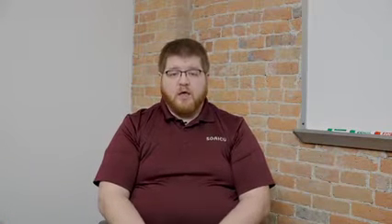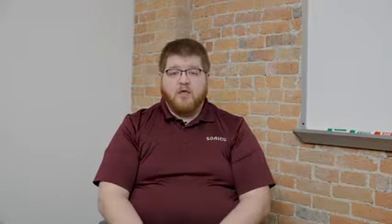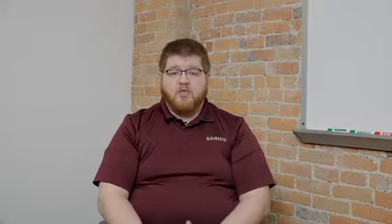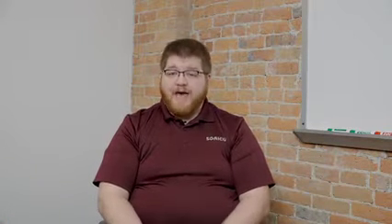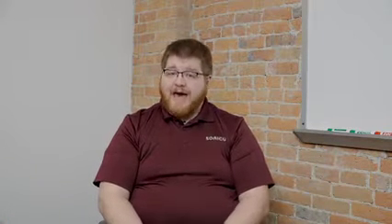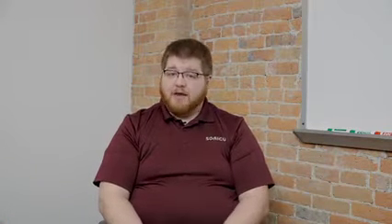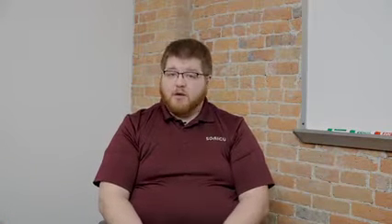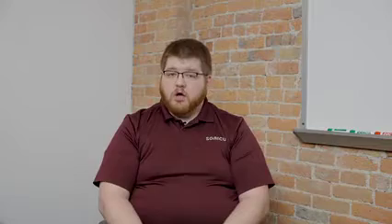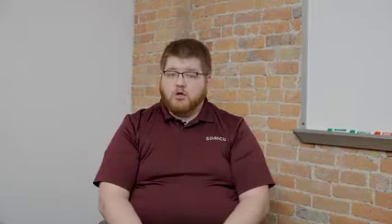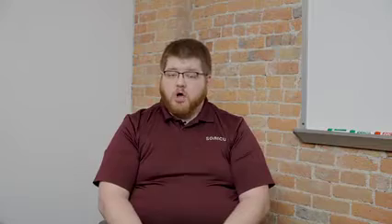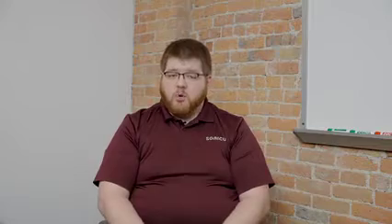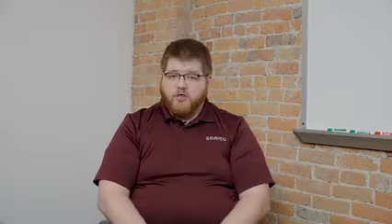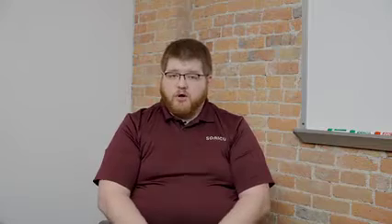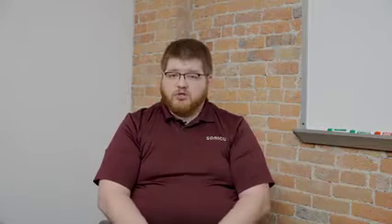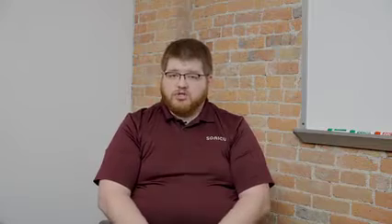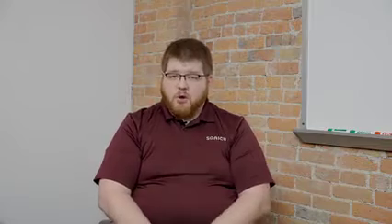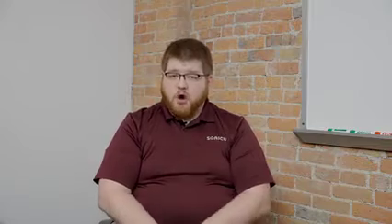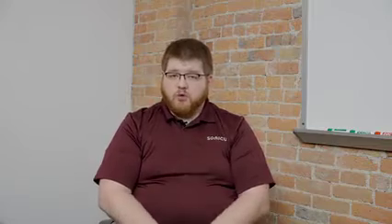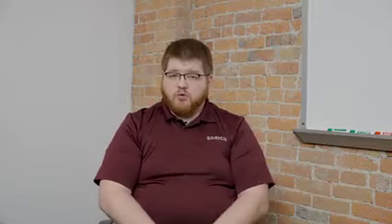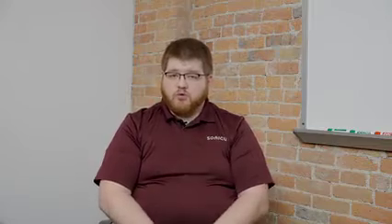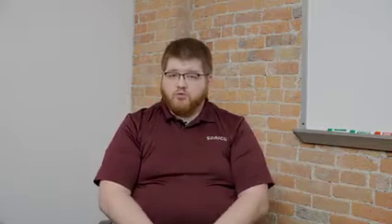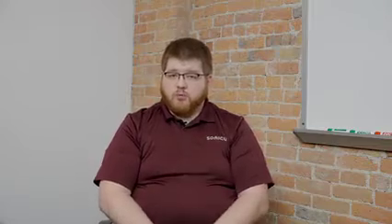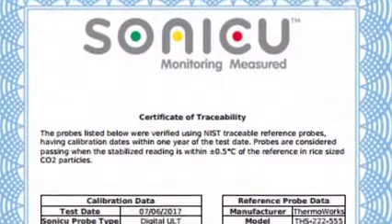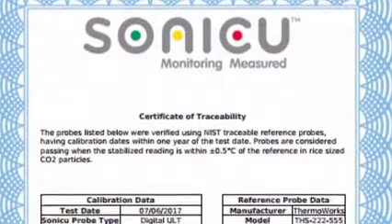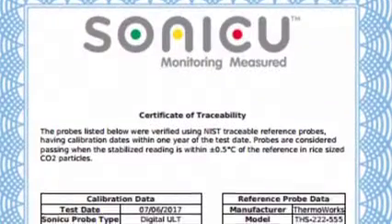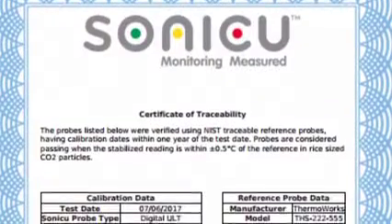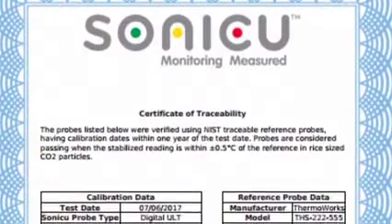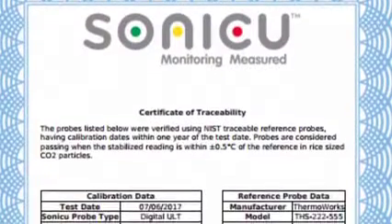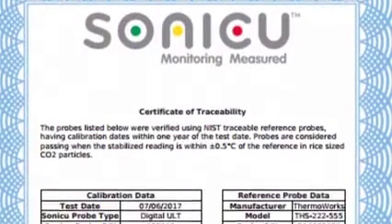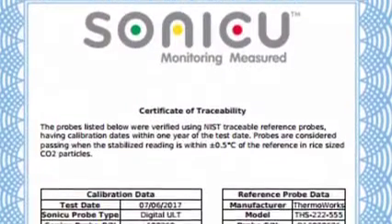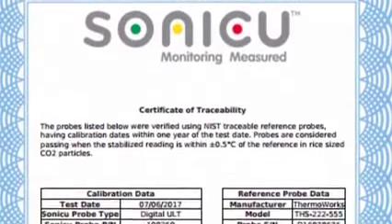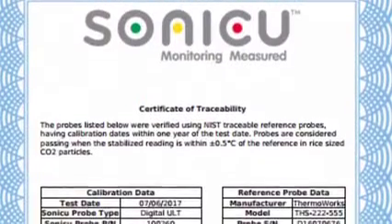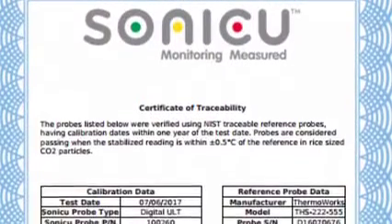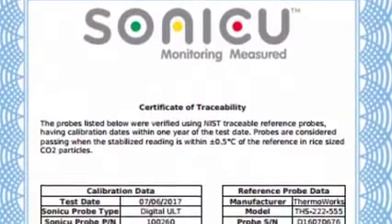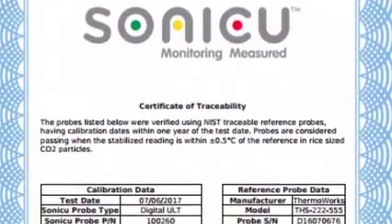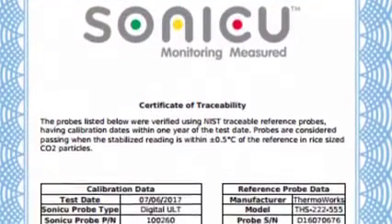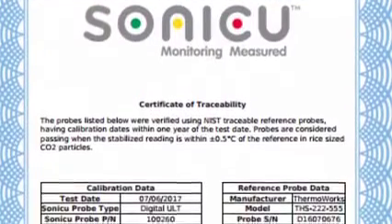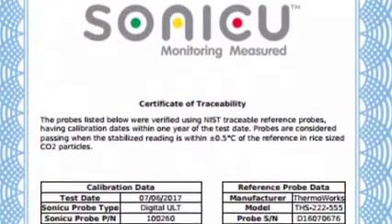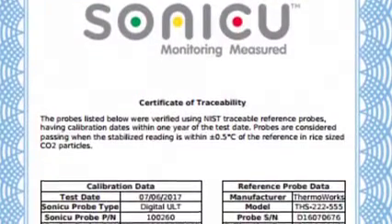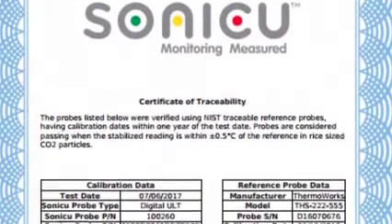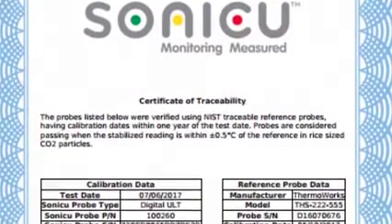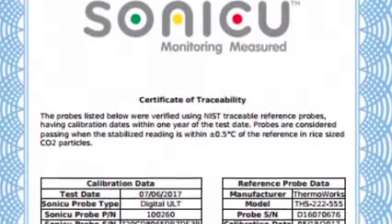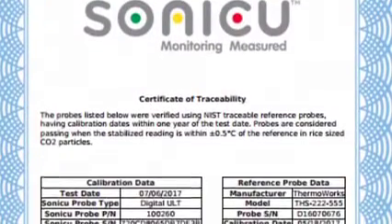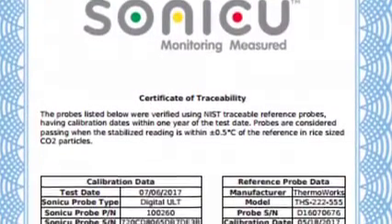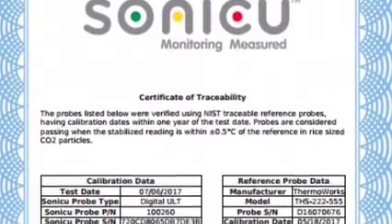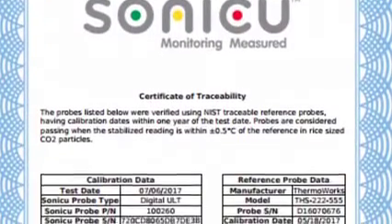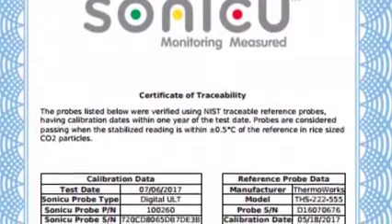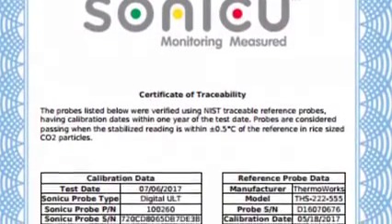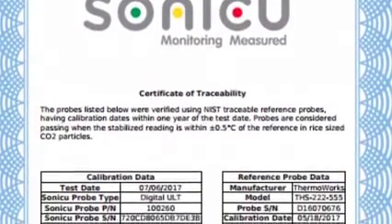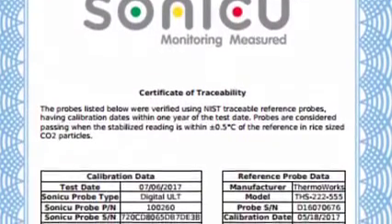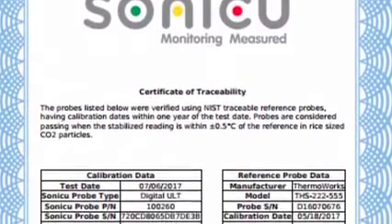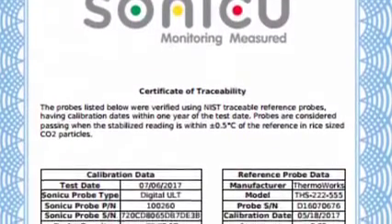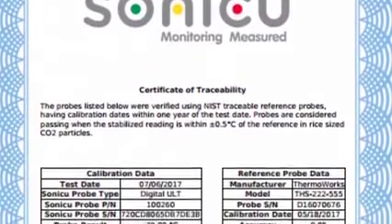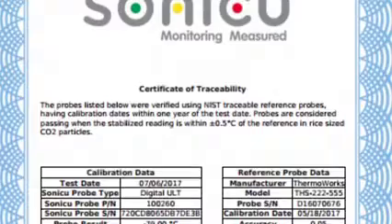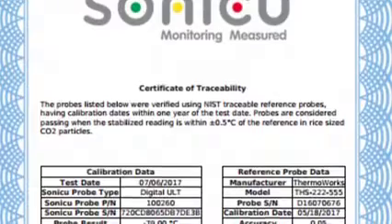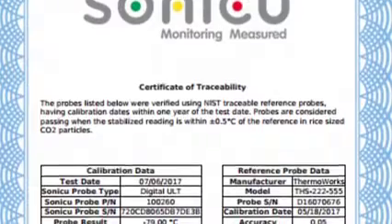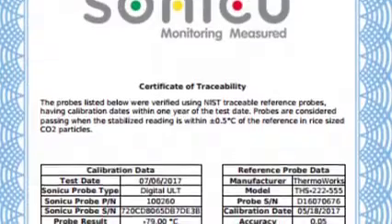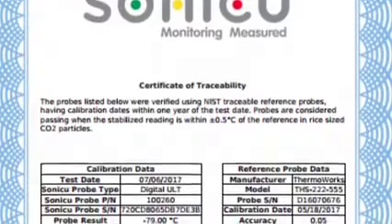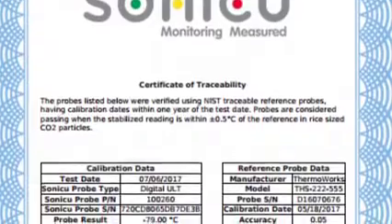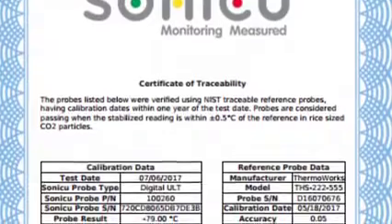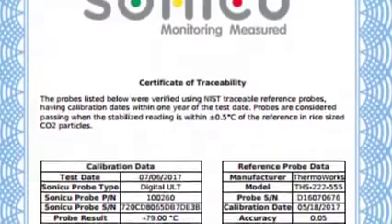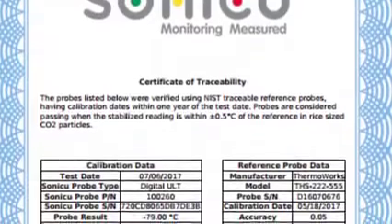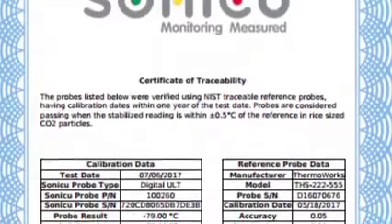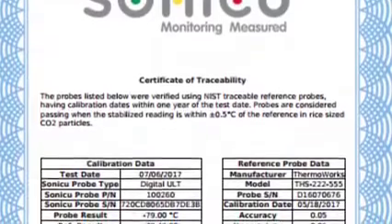That, along with our smart reporting, makes it so you can provide all information to auditors that they would require.